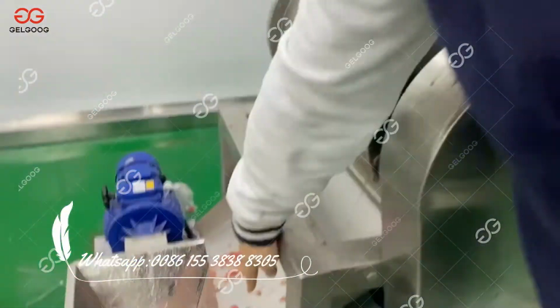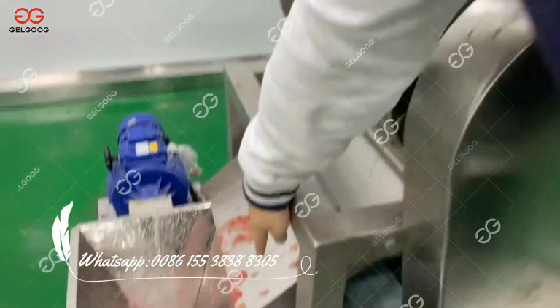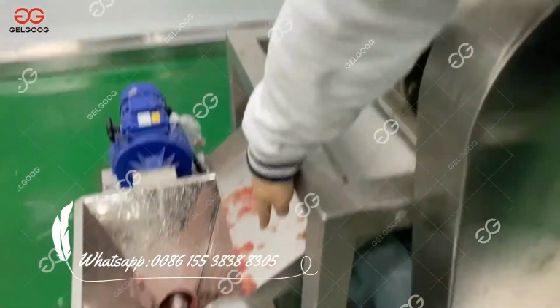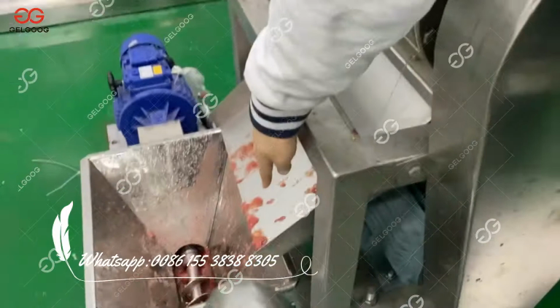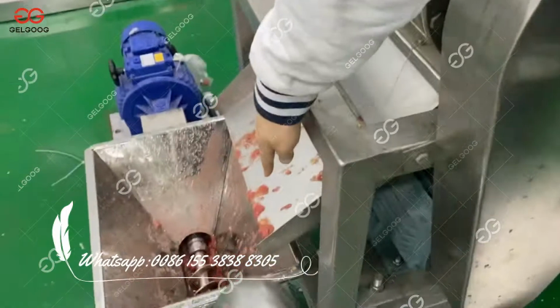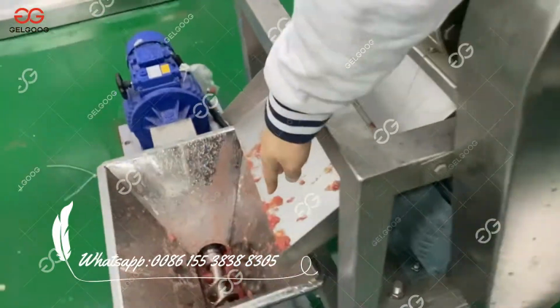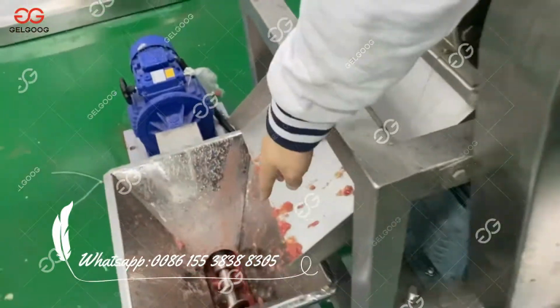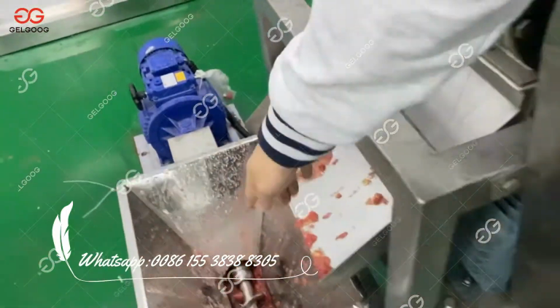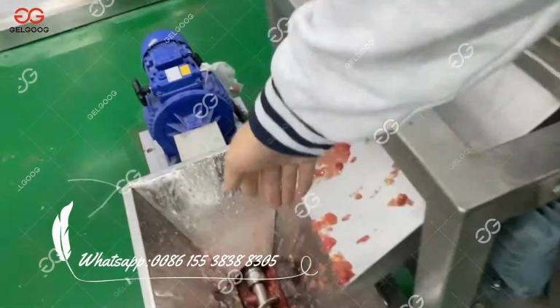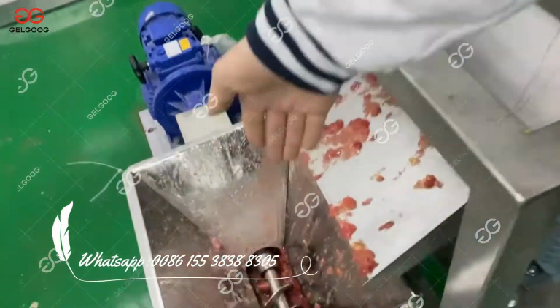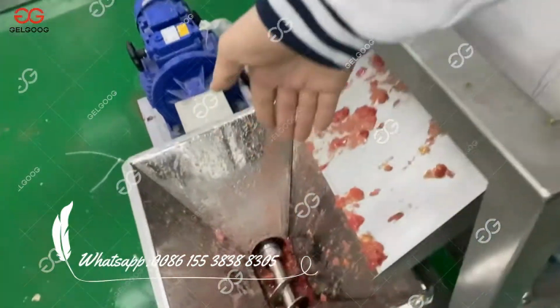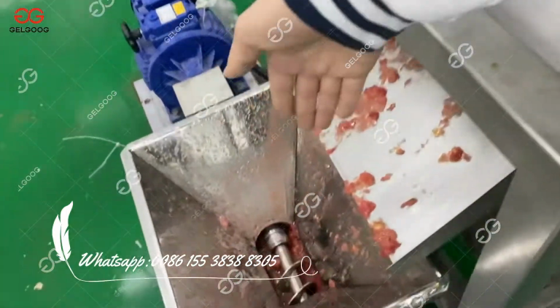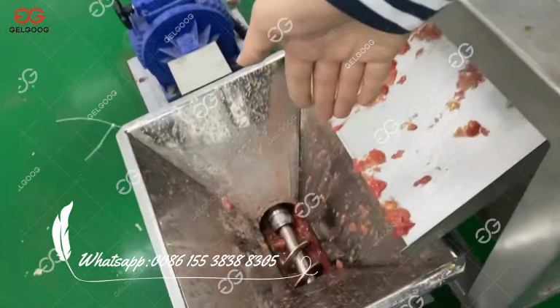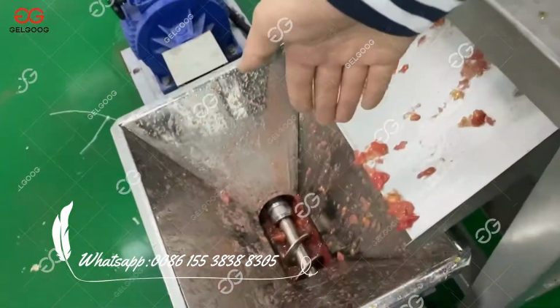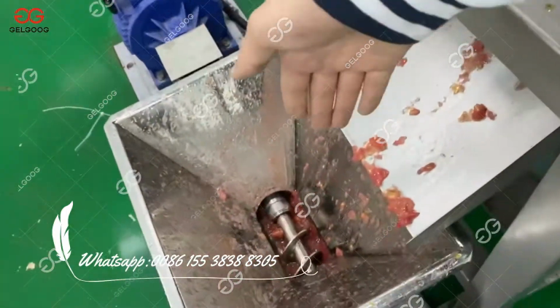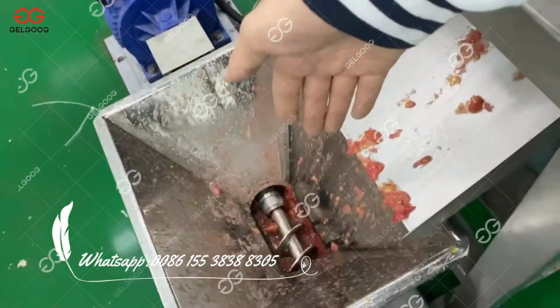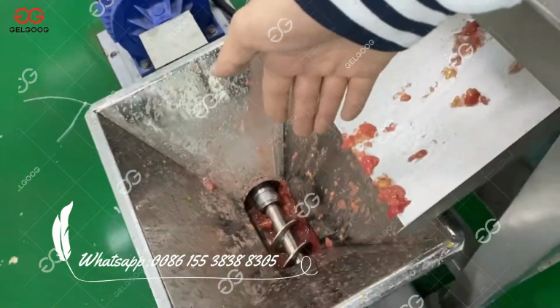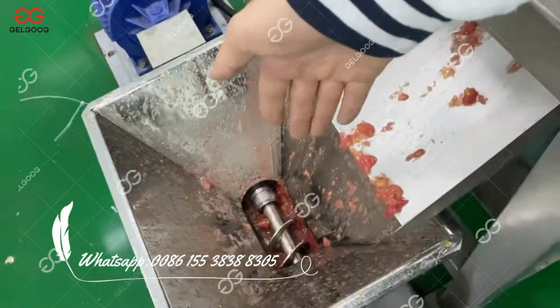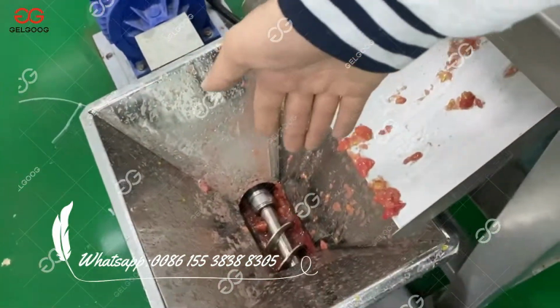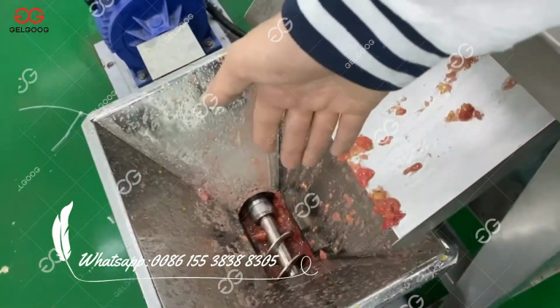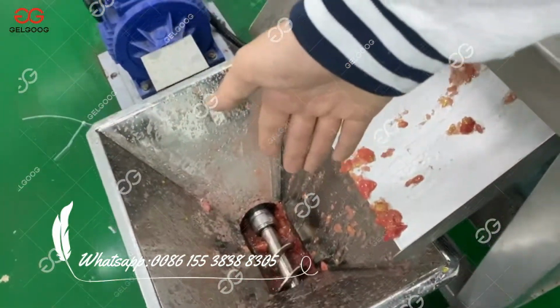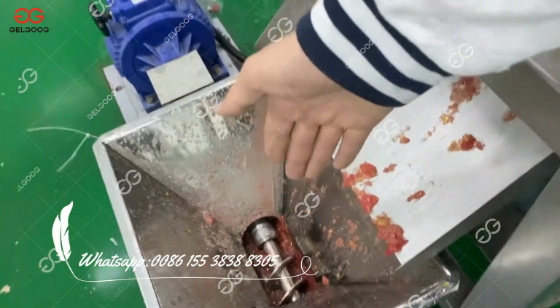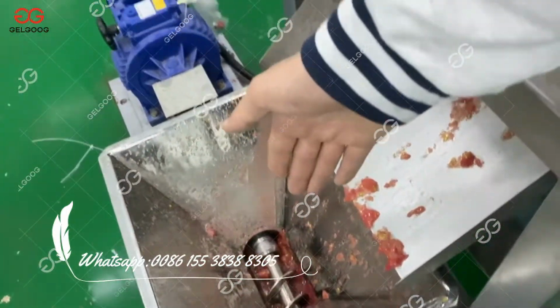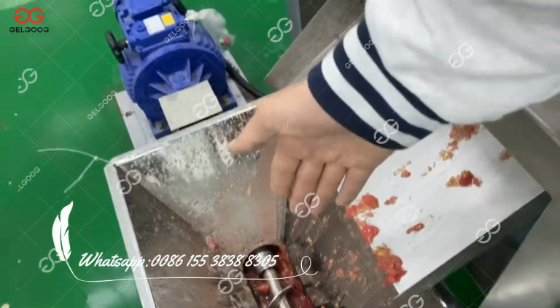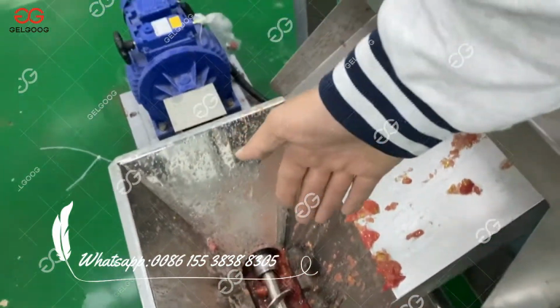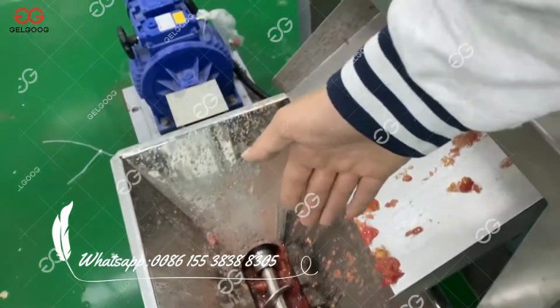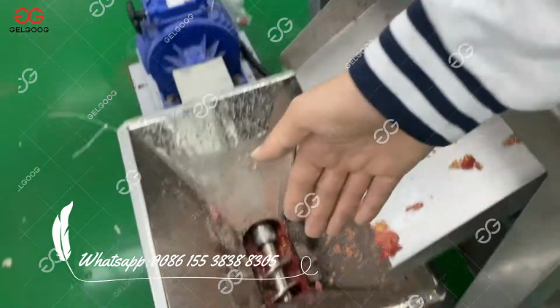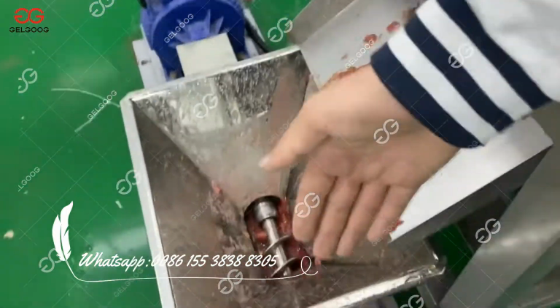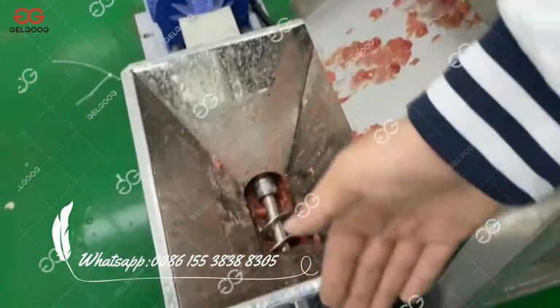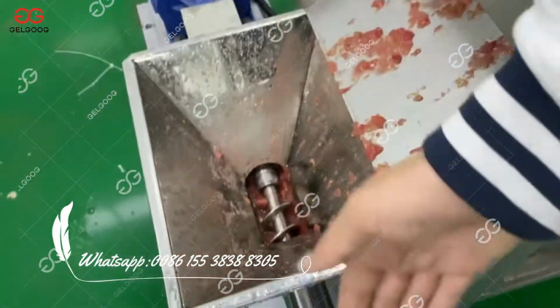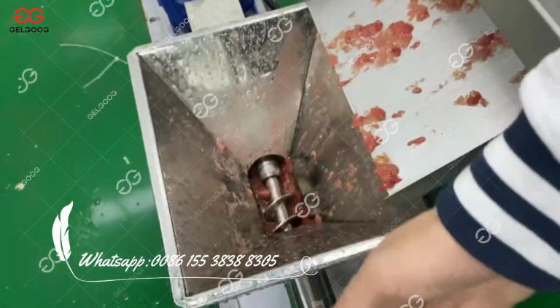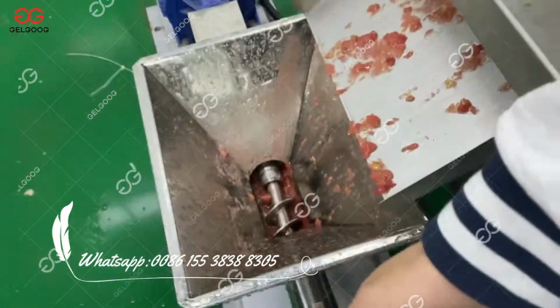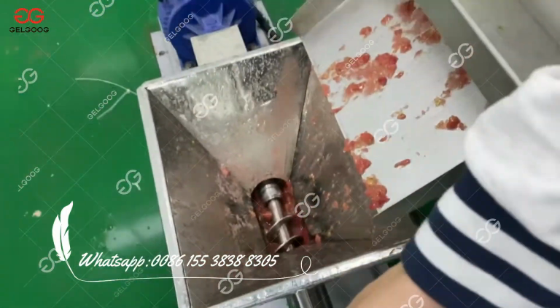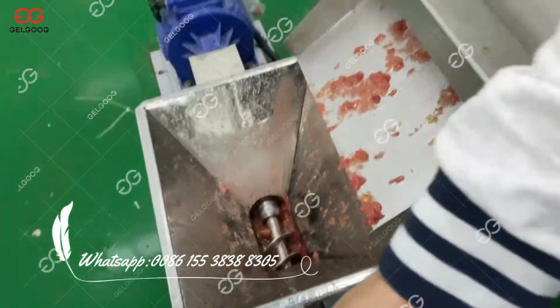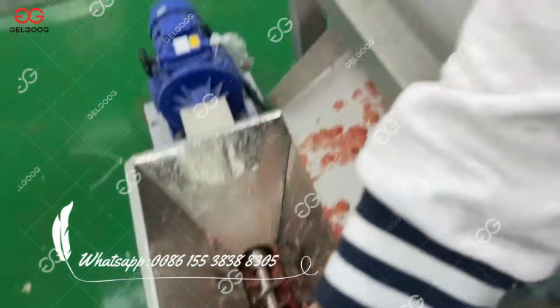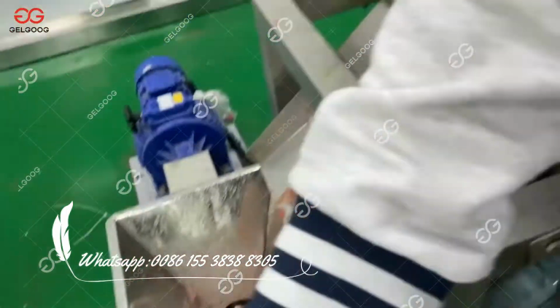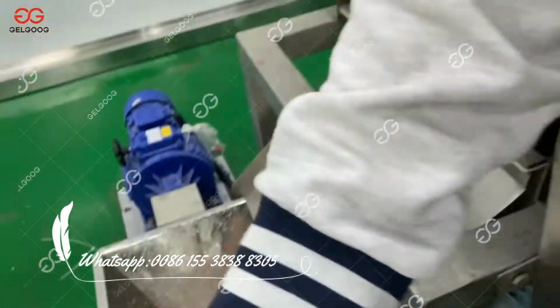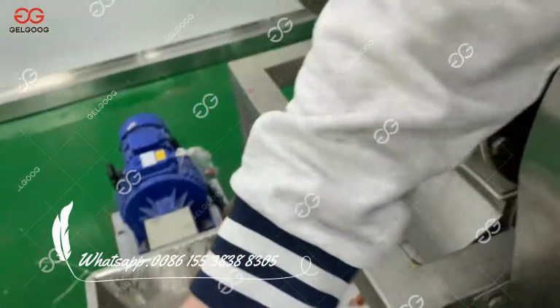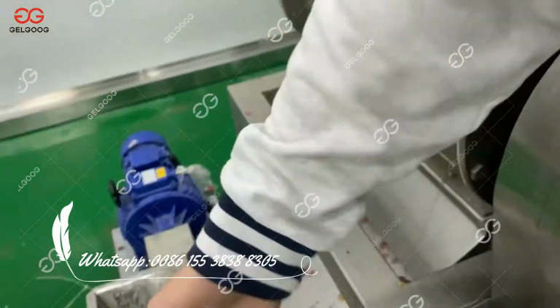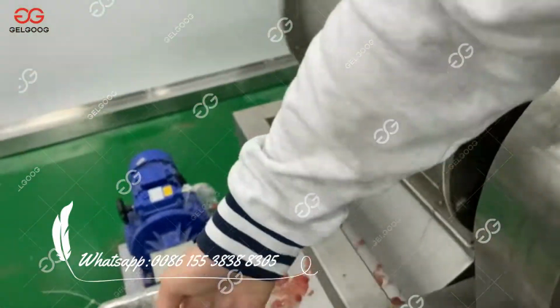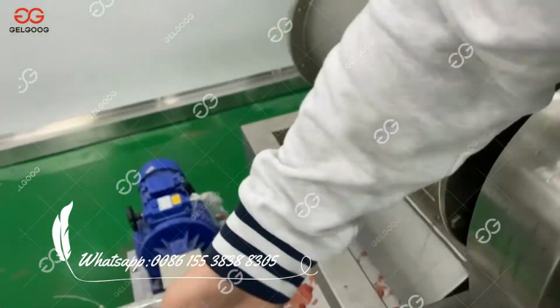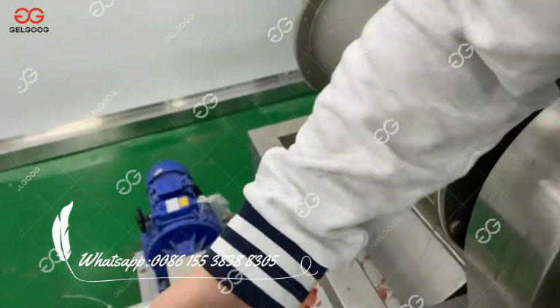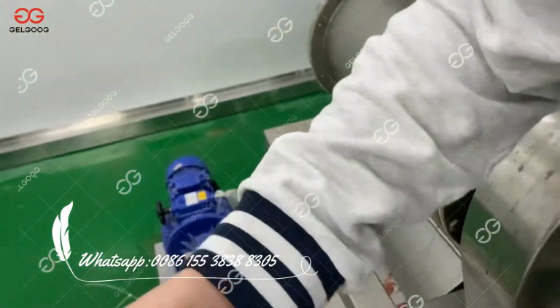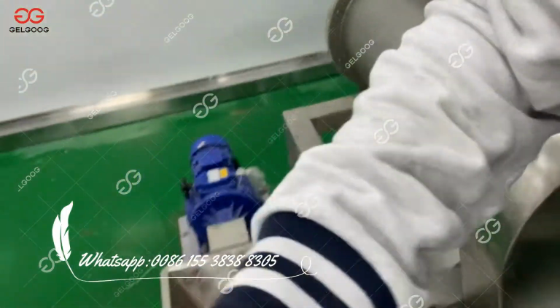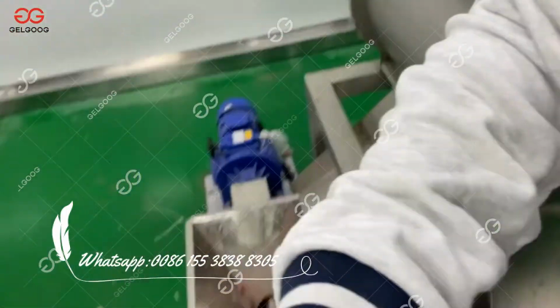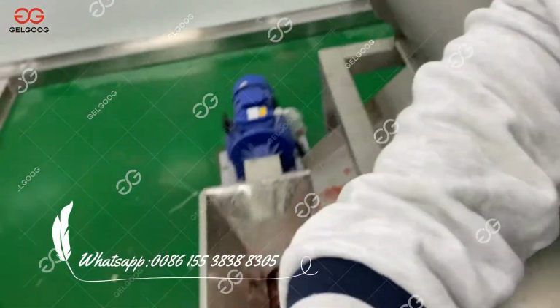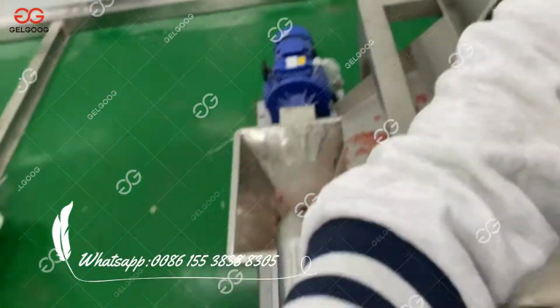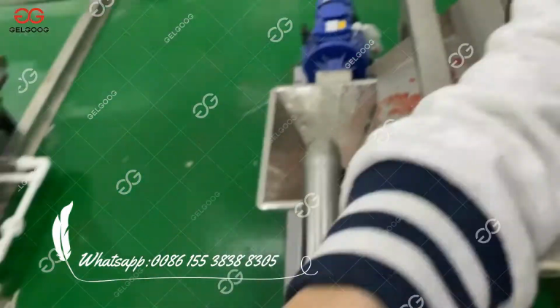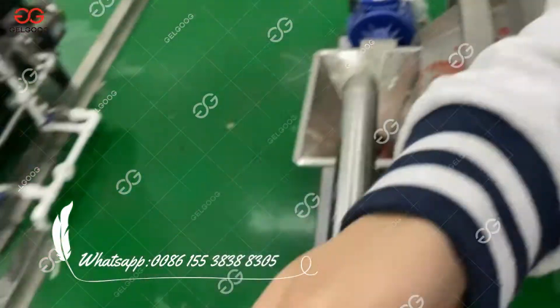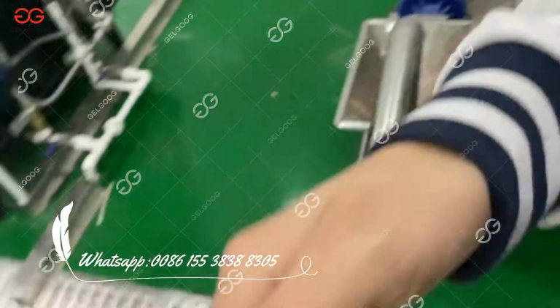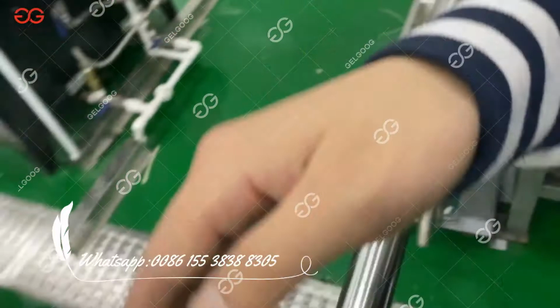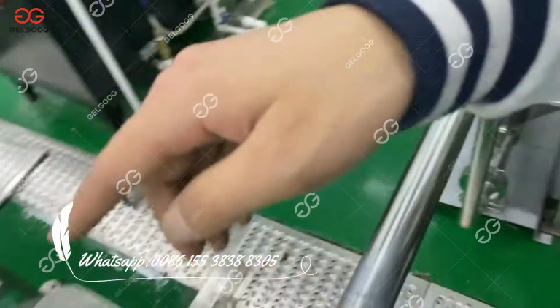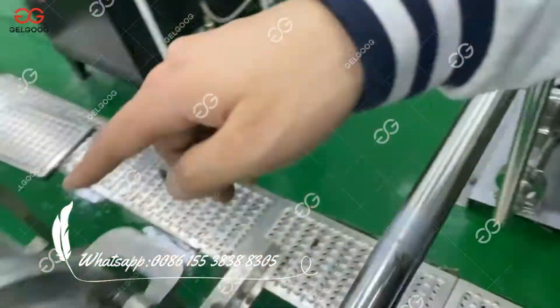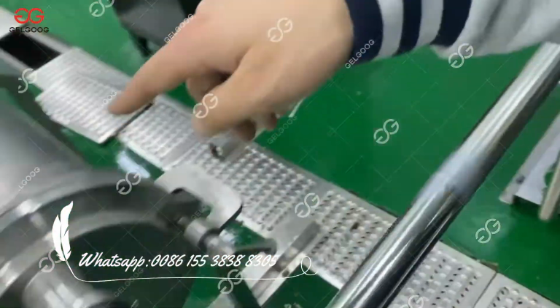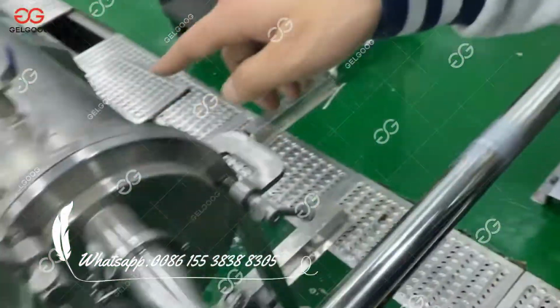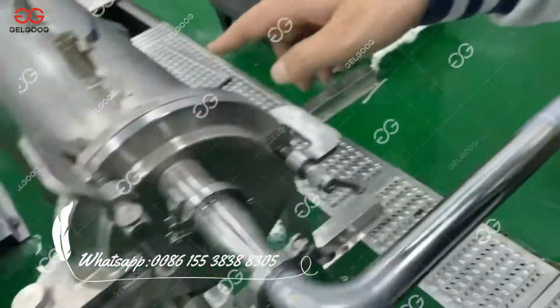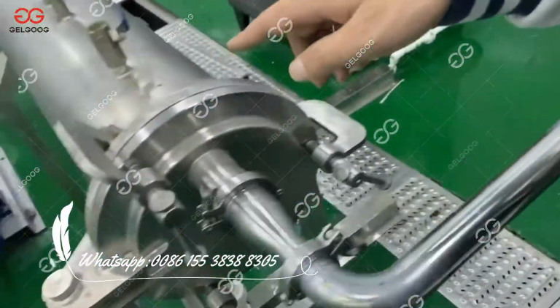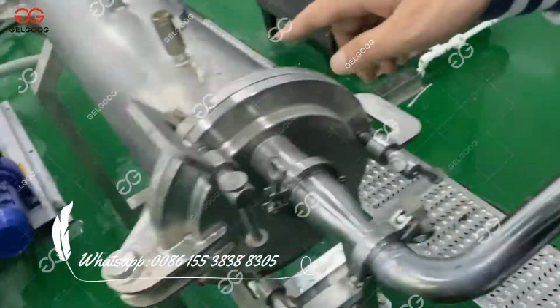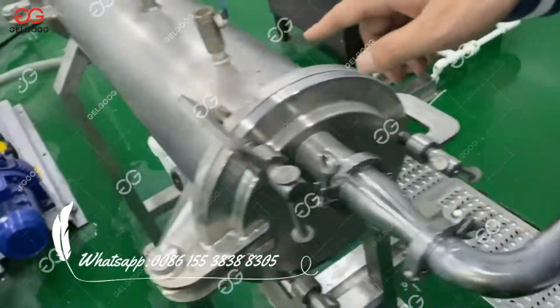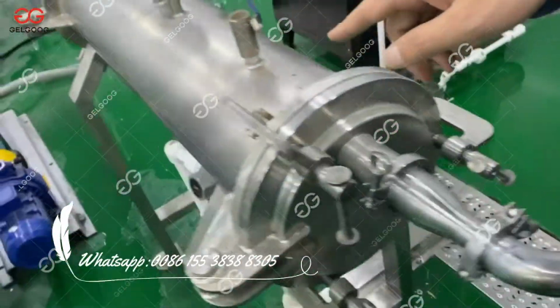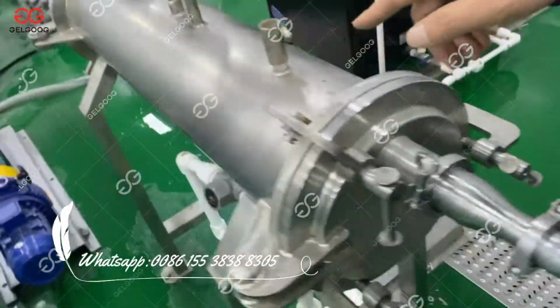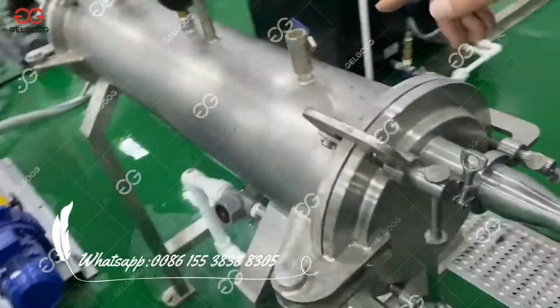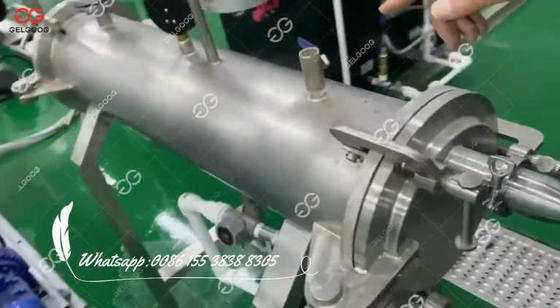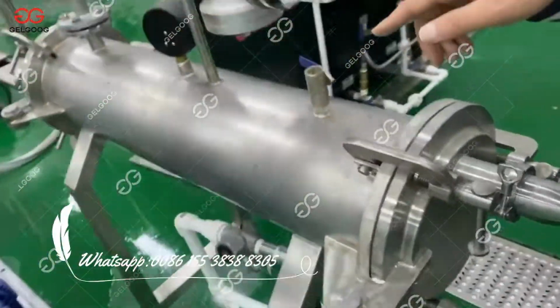And then through the screw pump, the material will be lifted and then go into the preheating machine.